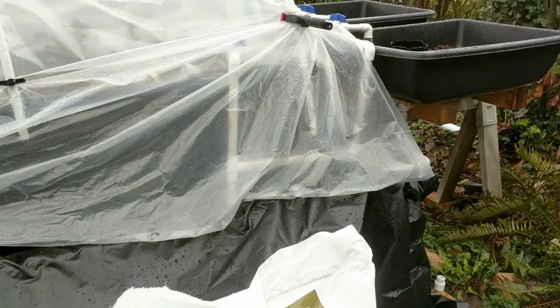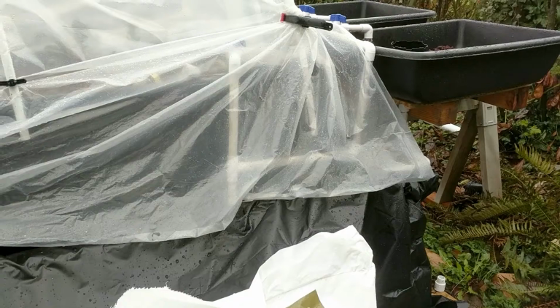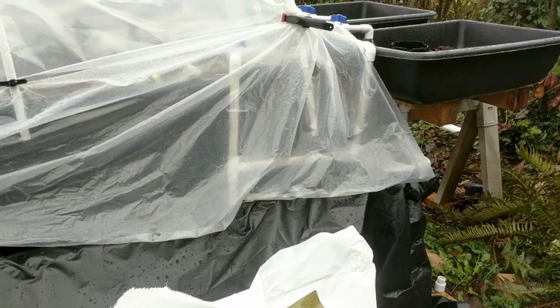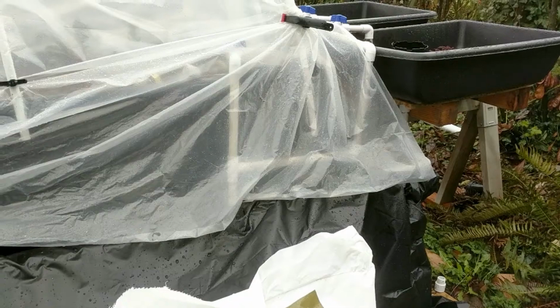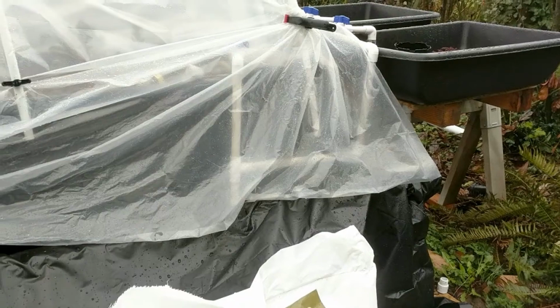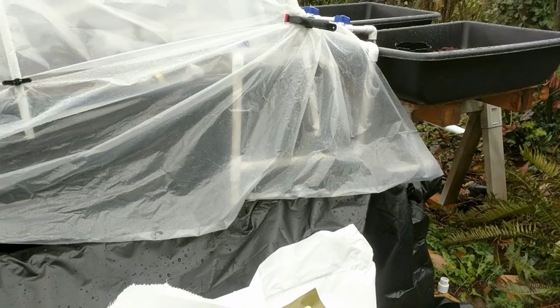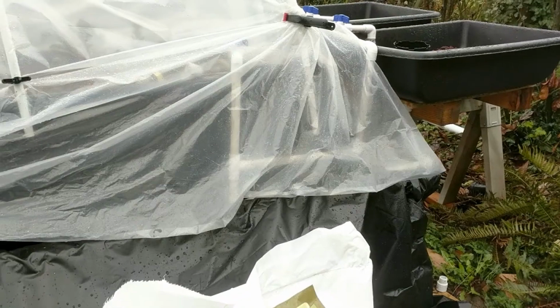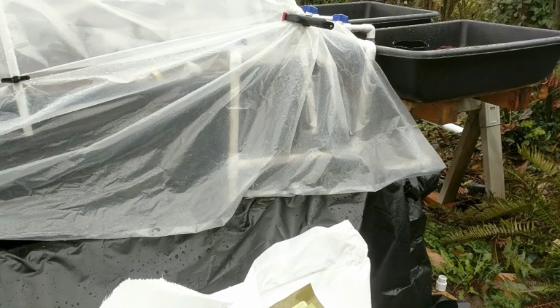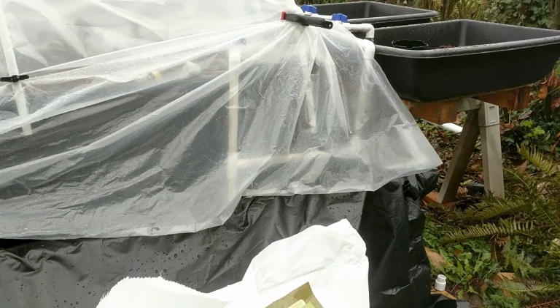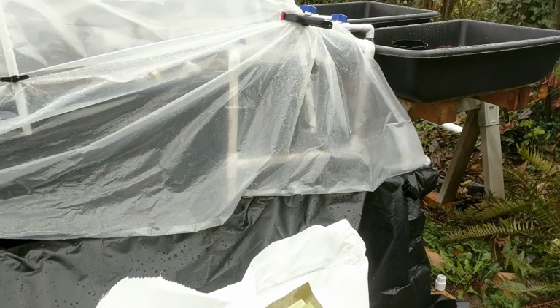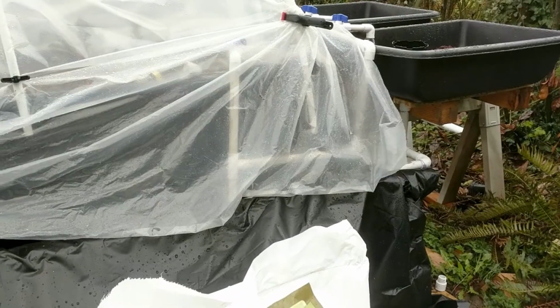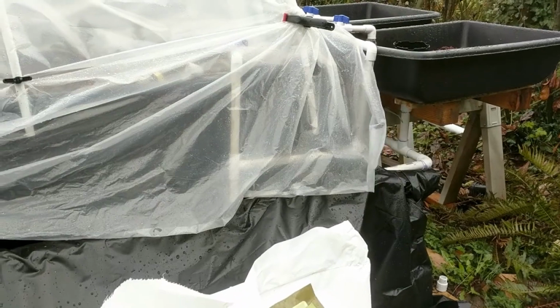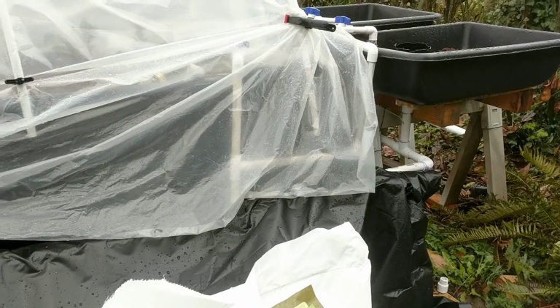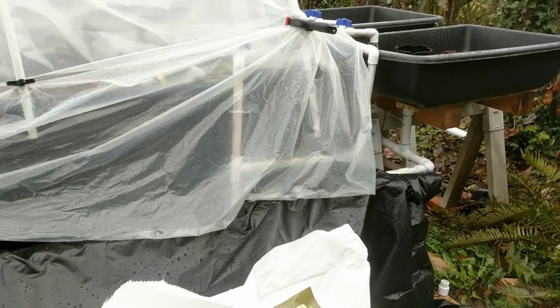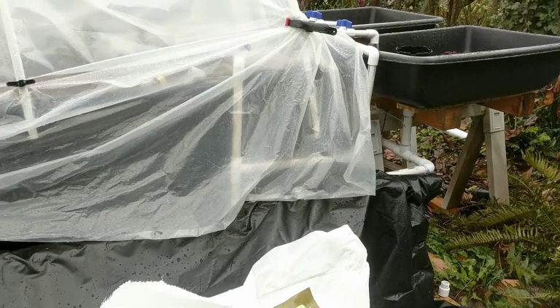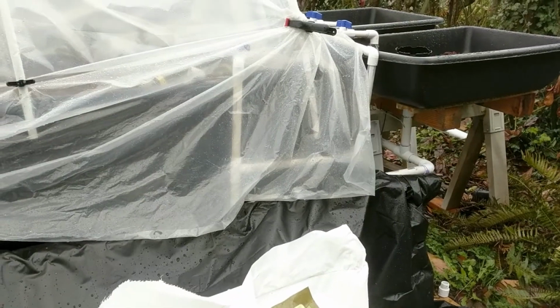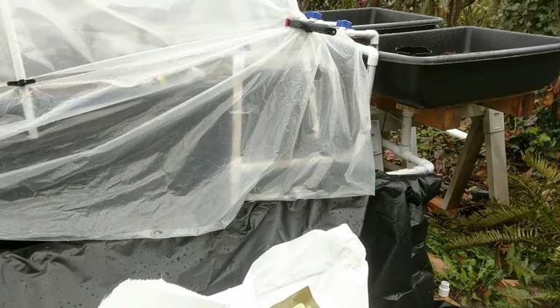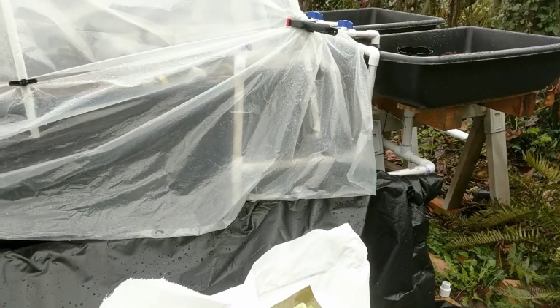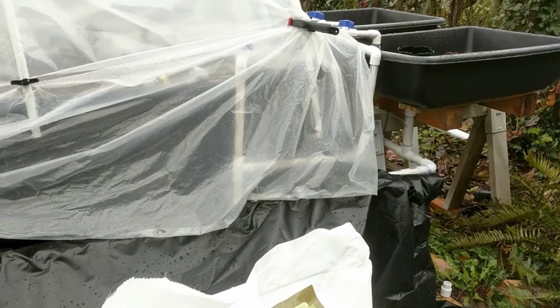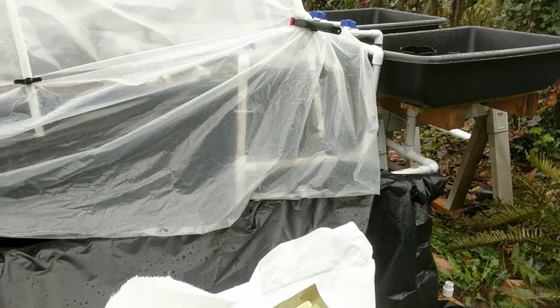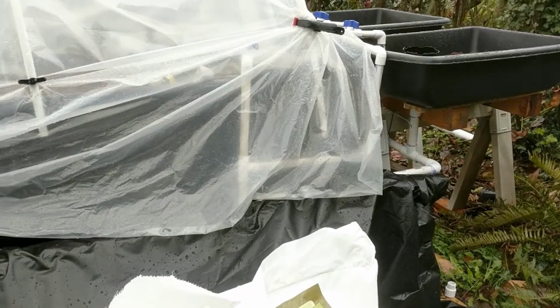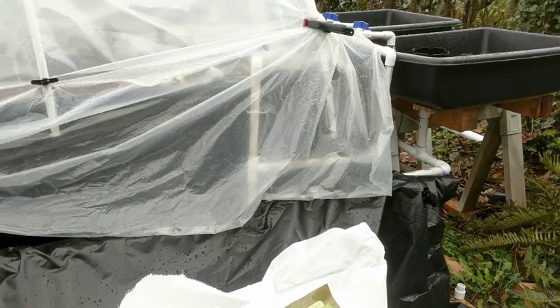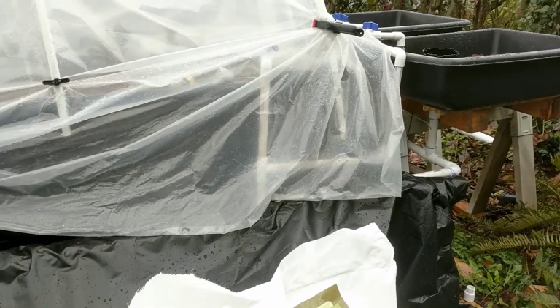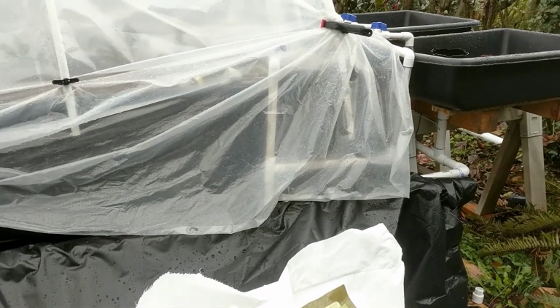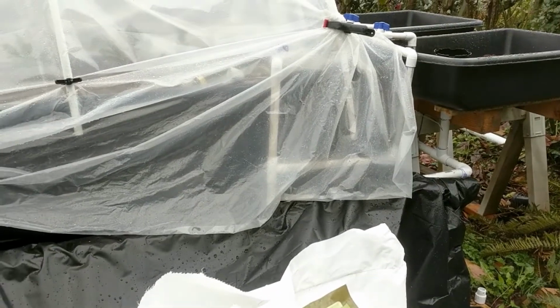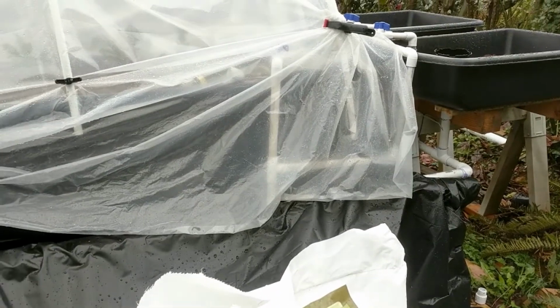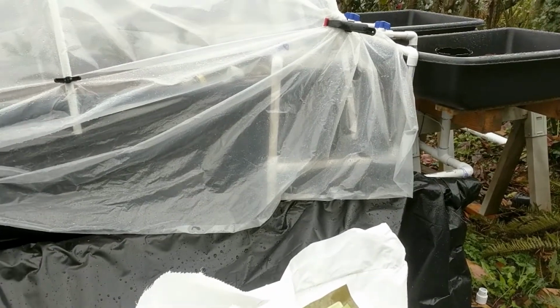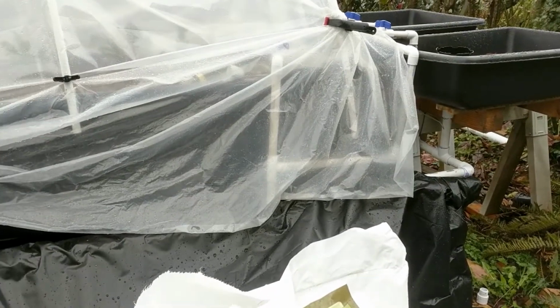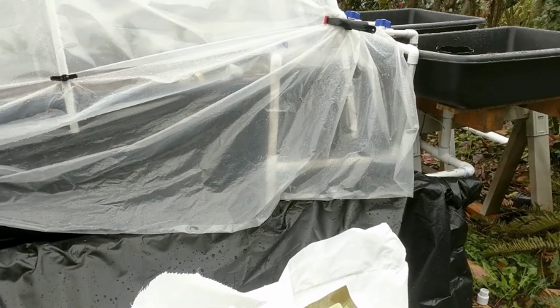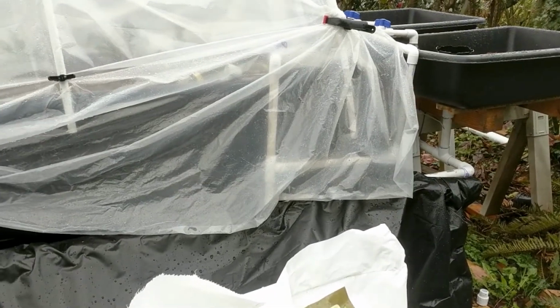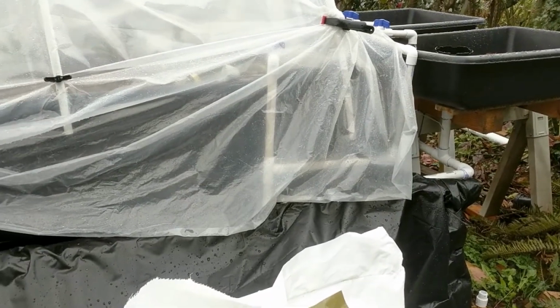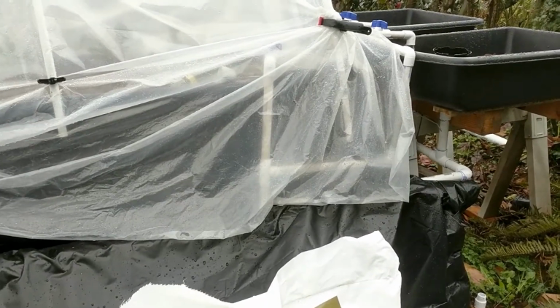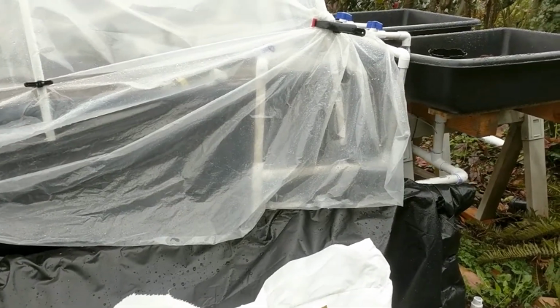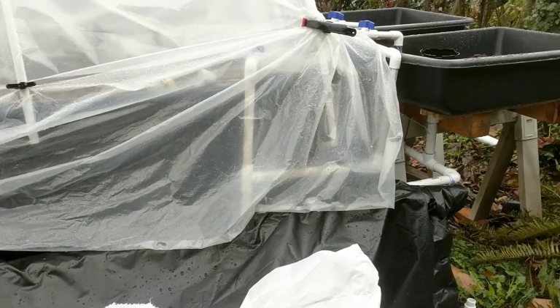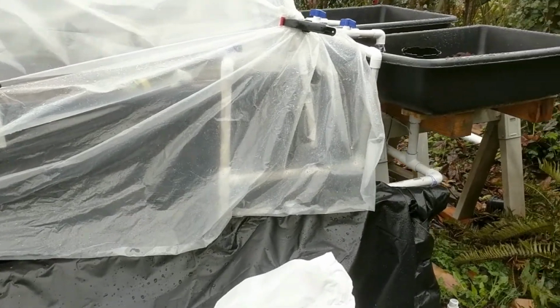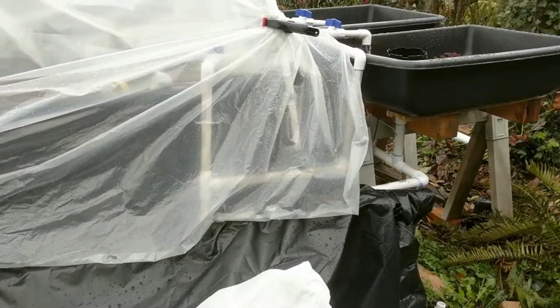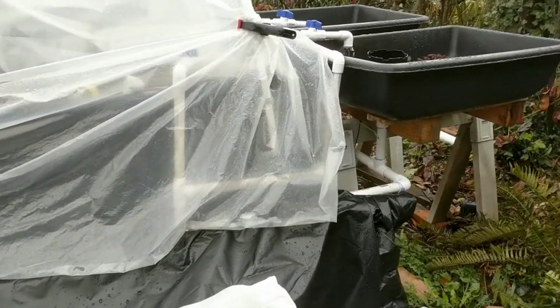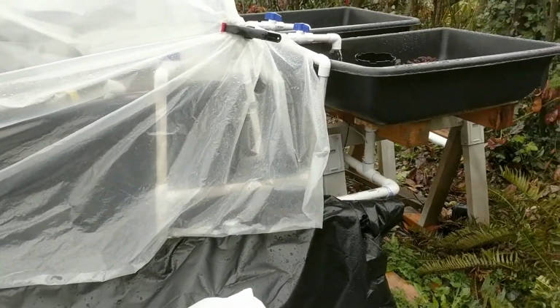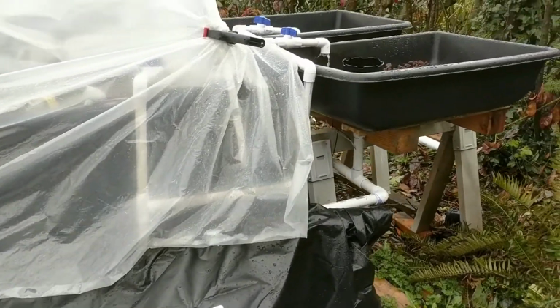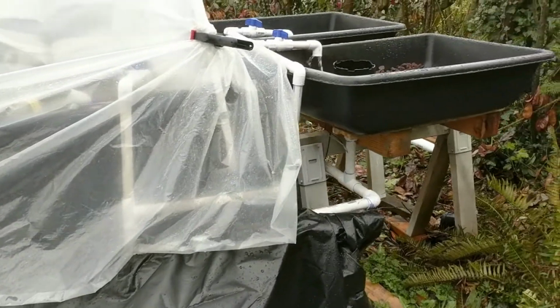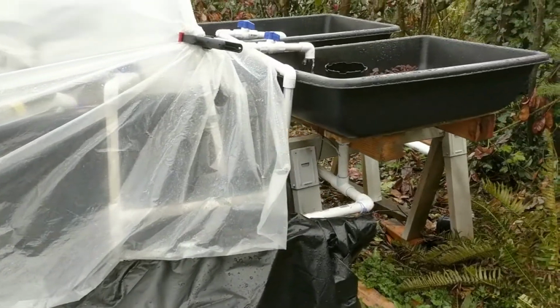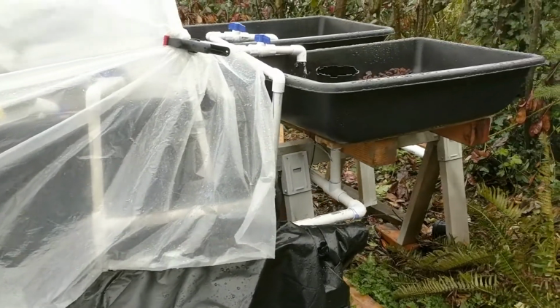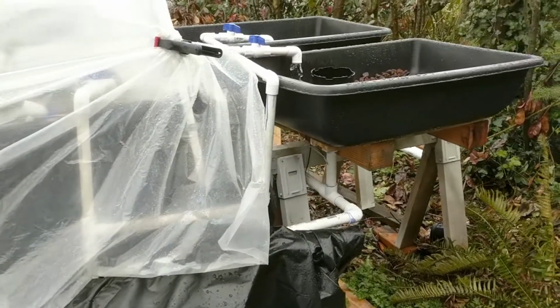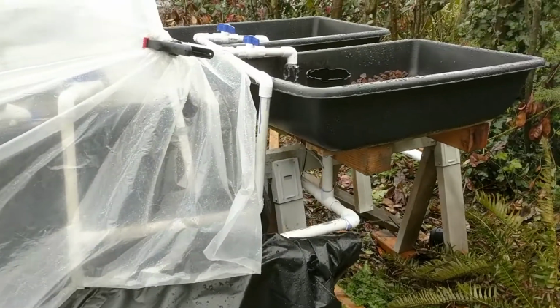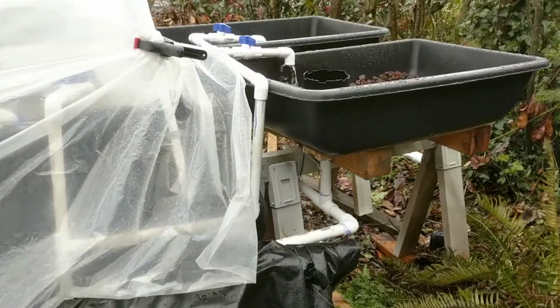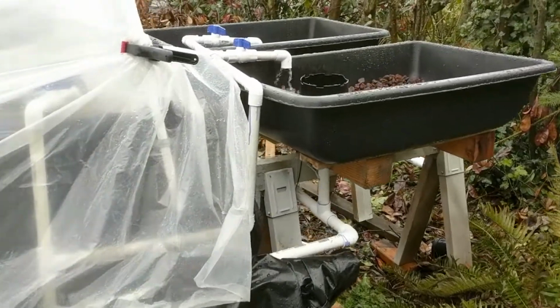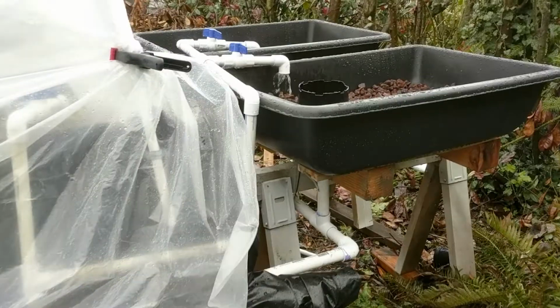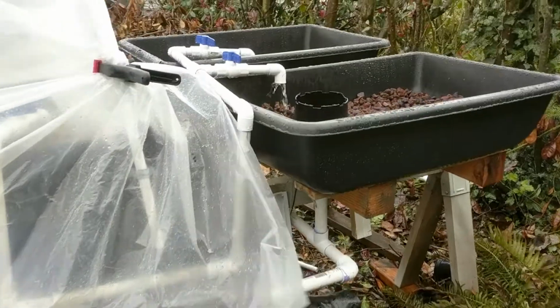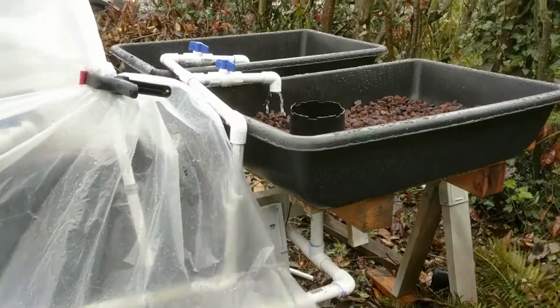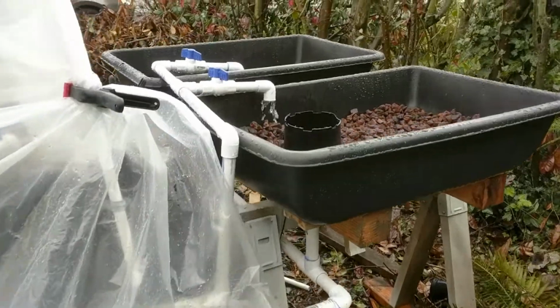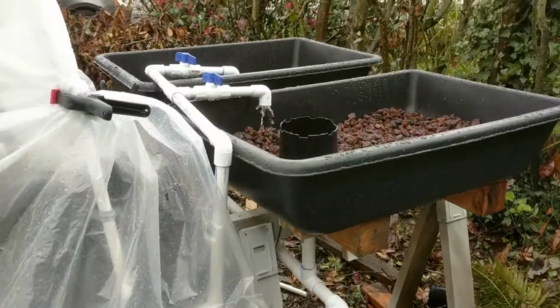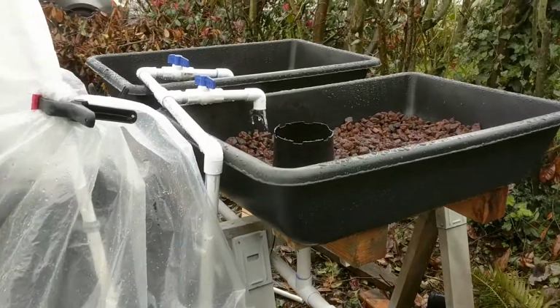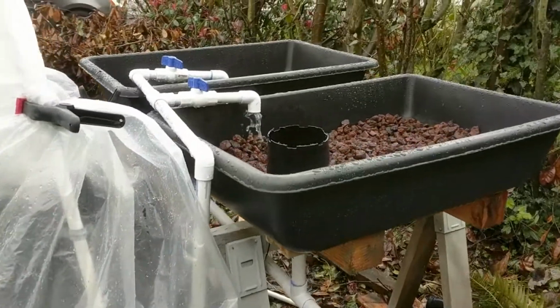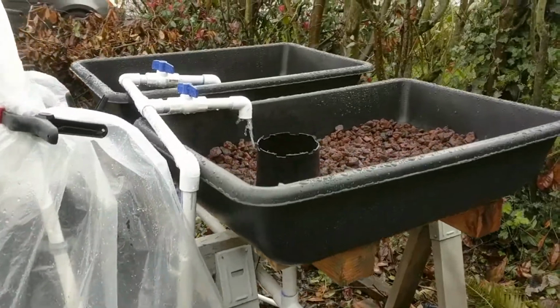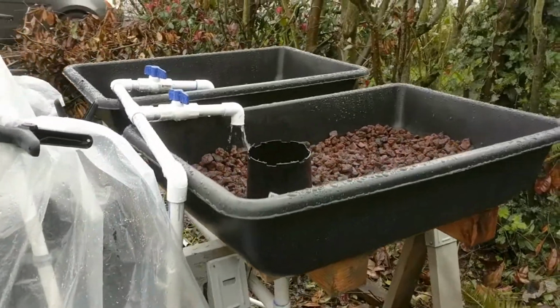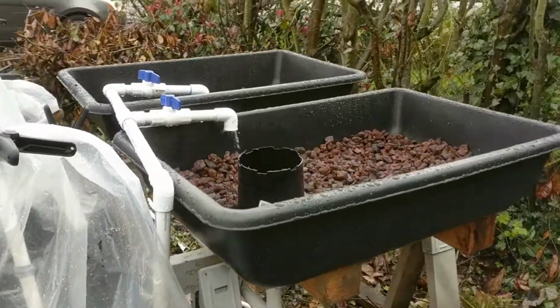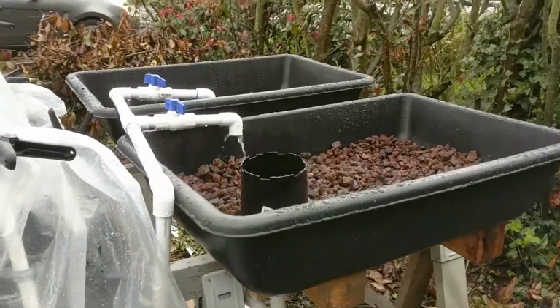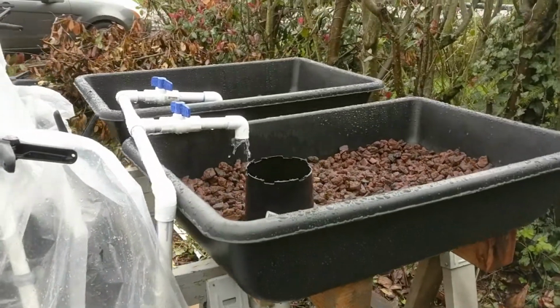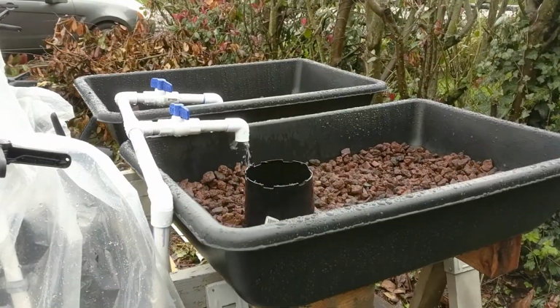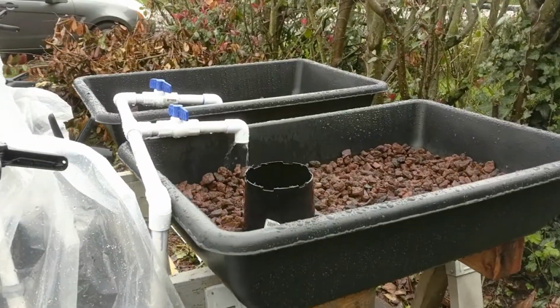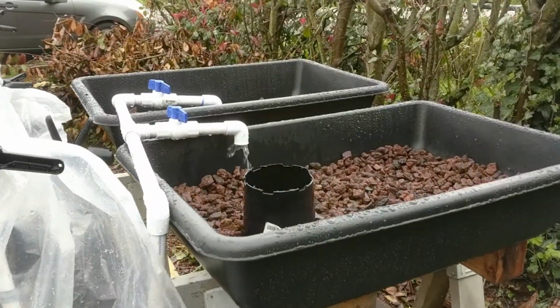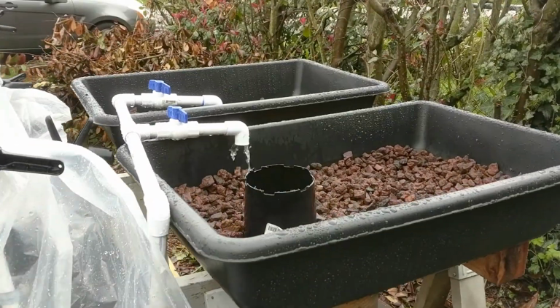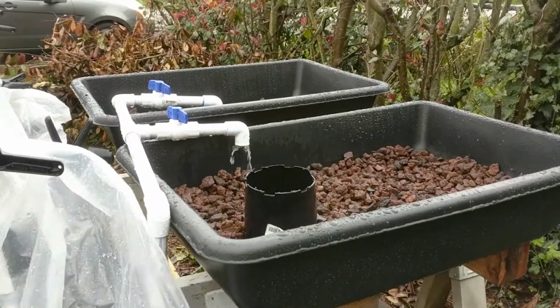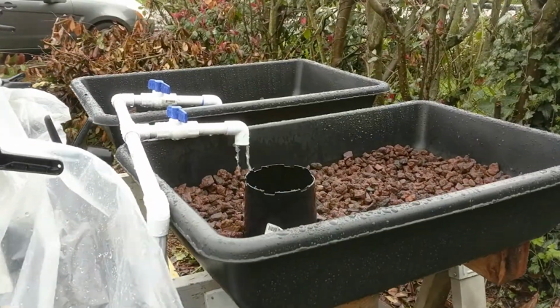Hey everyone, this is Jesse with farmingseattle.com. I wanted to do an update on the aquaponics bed.